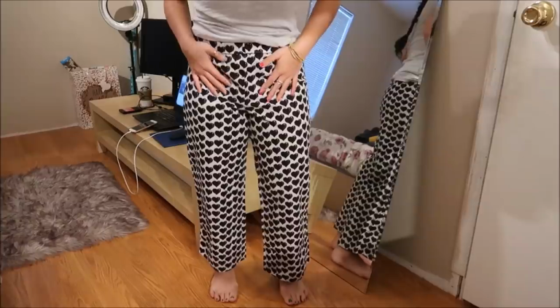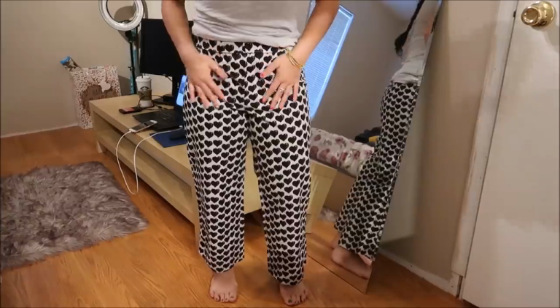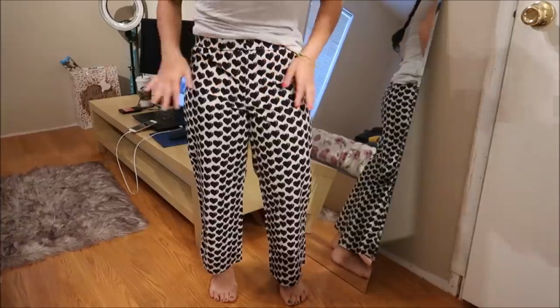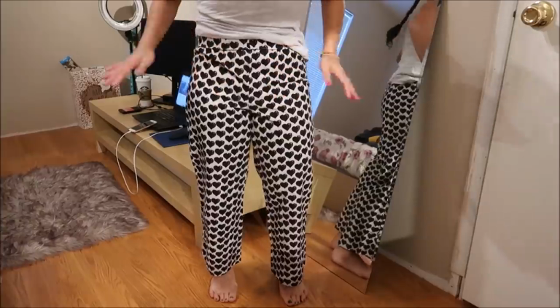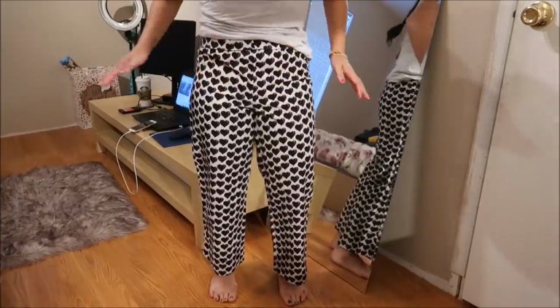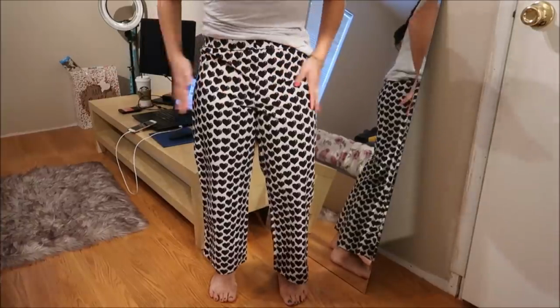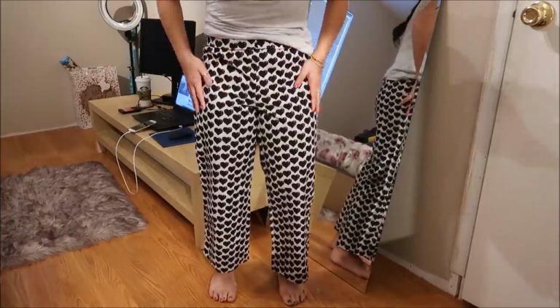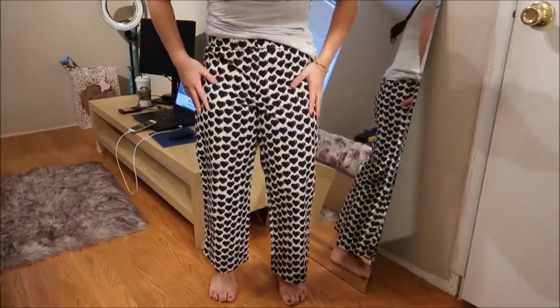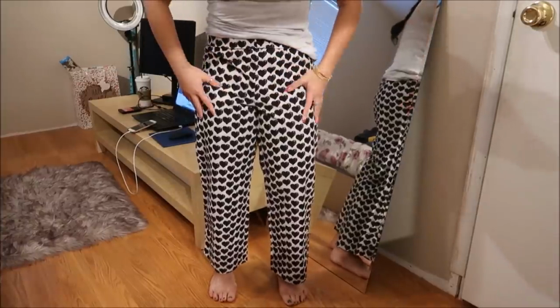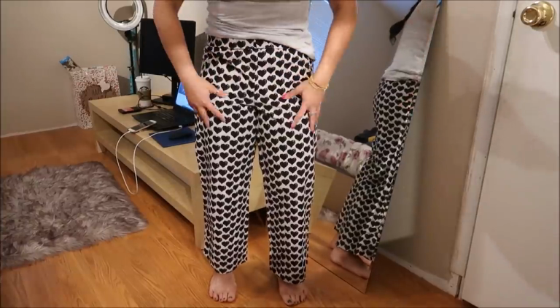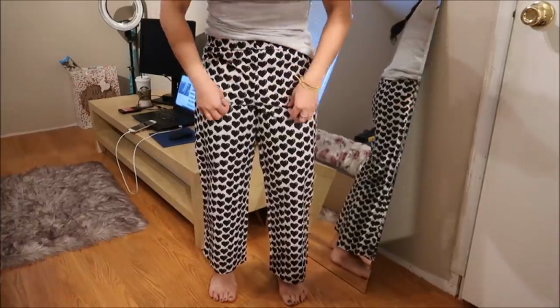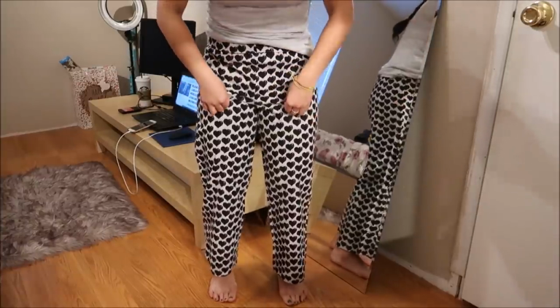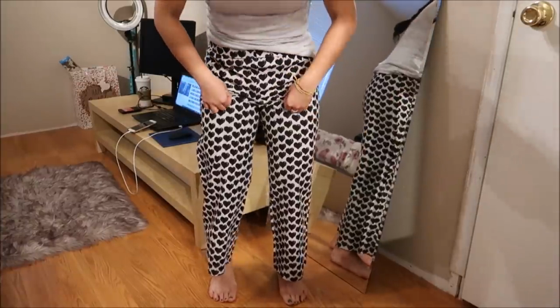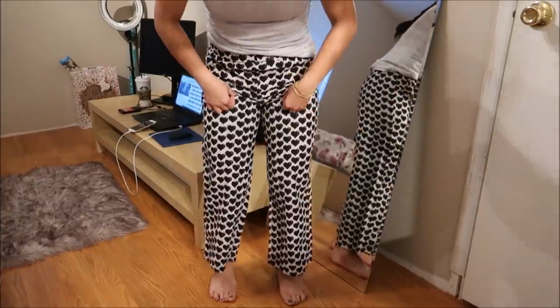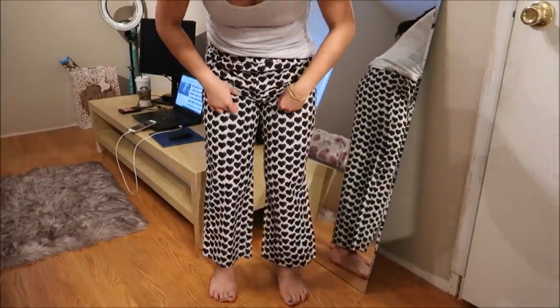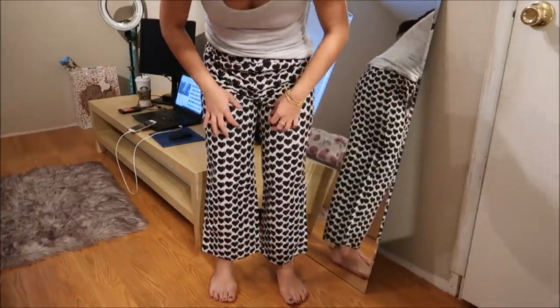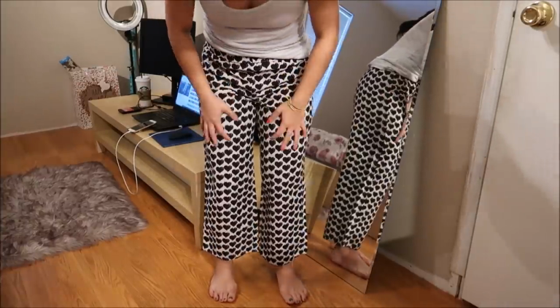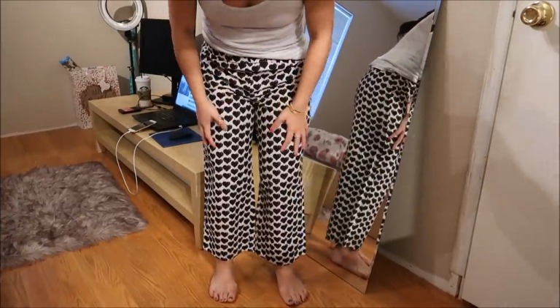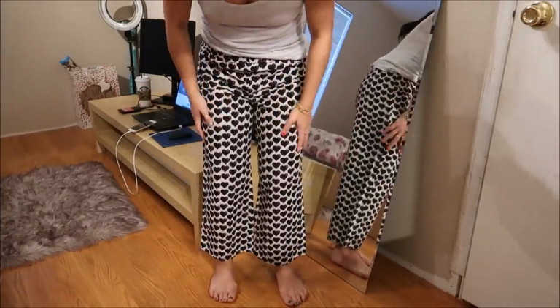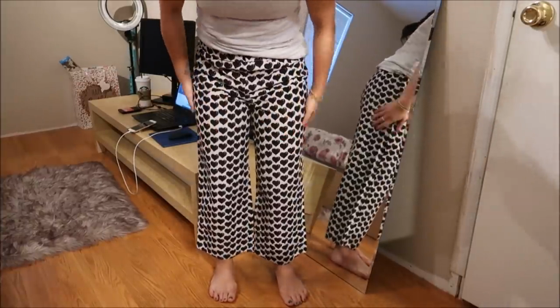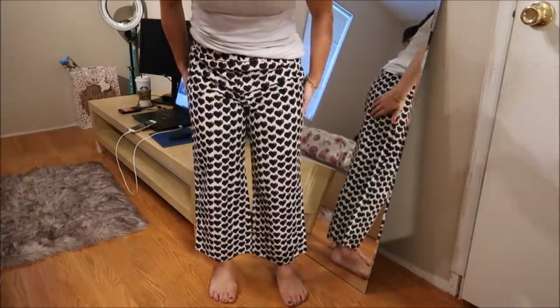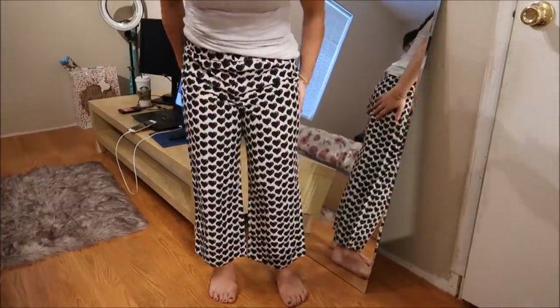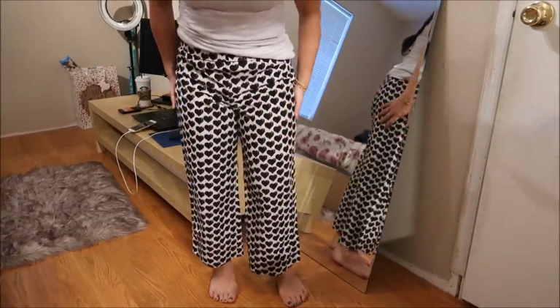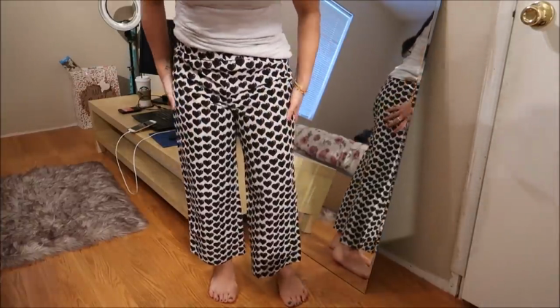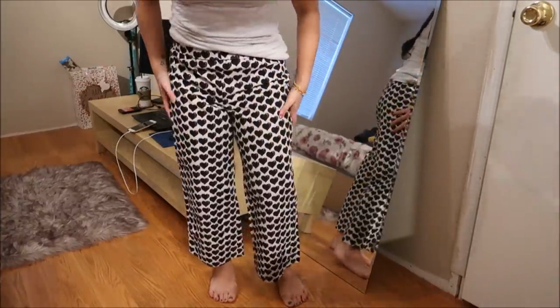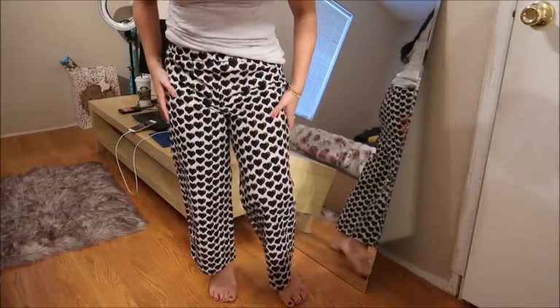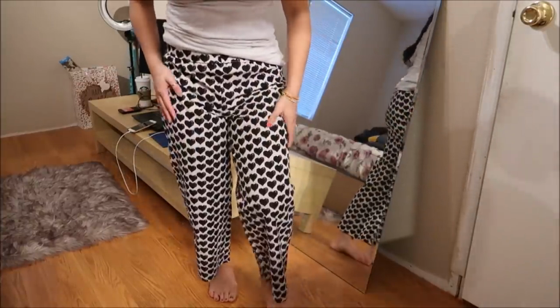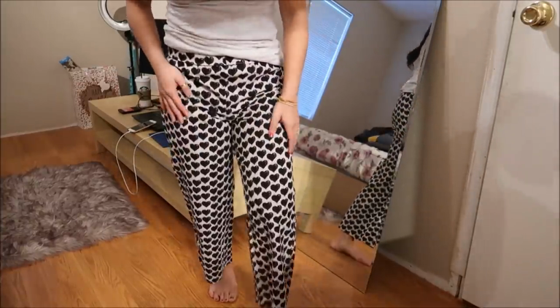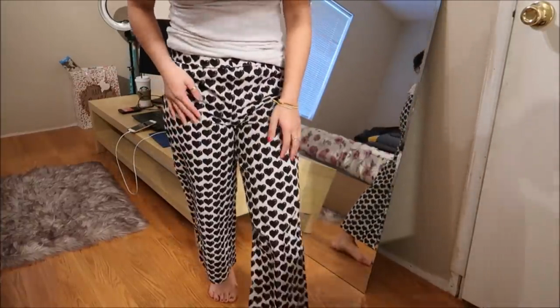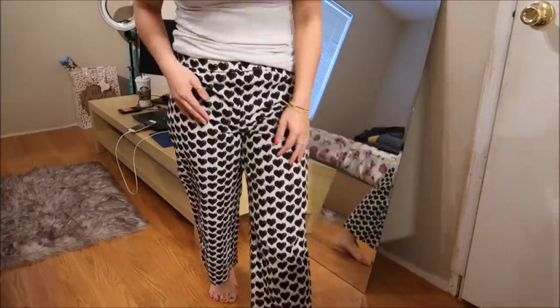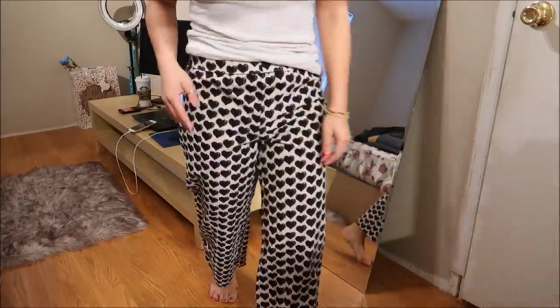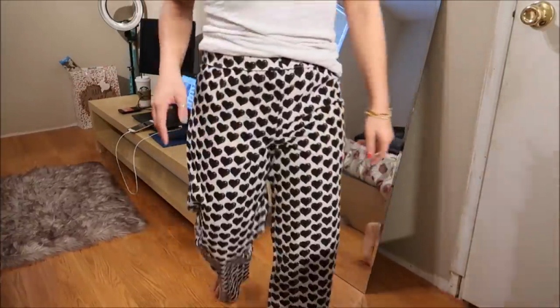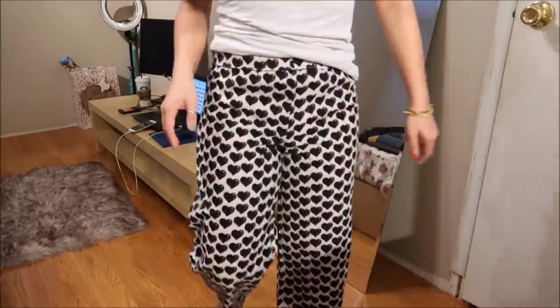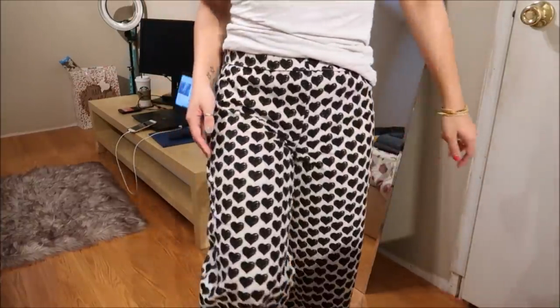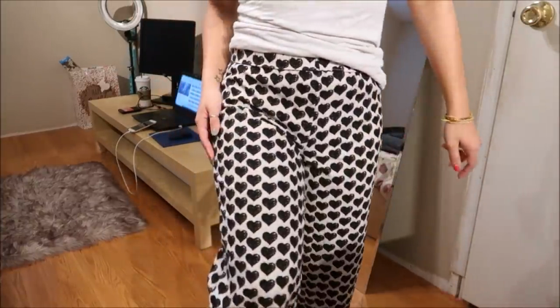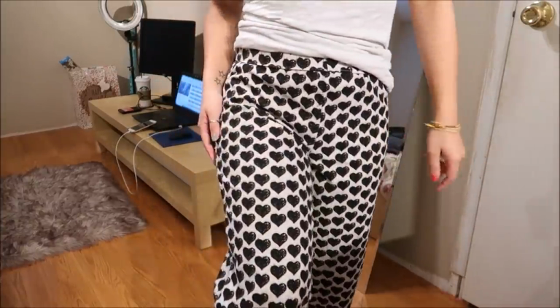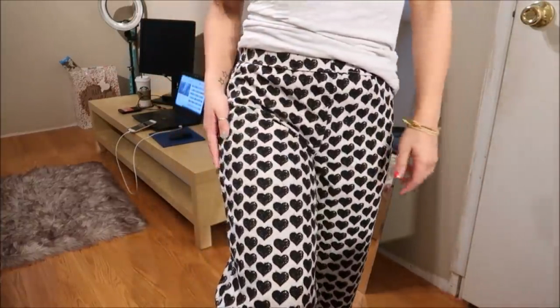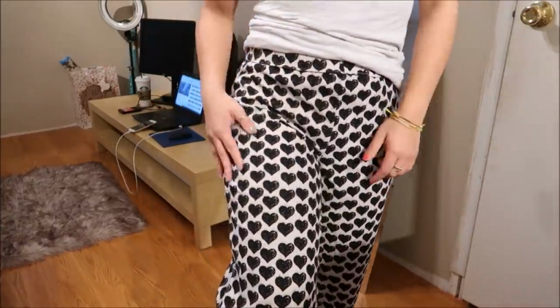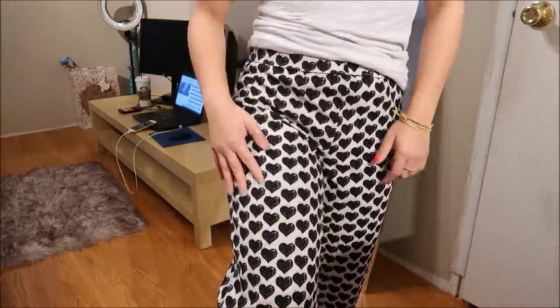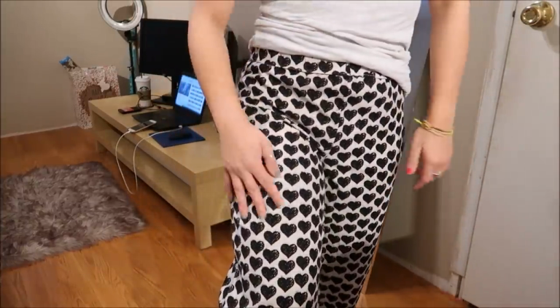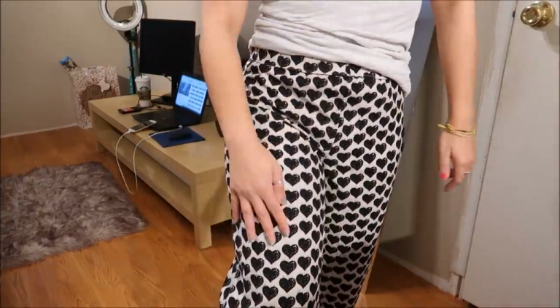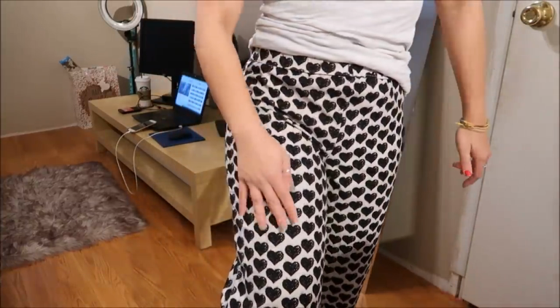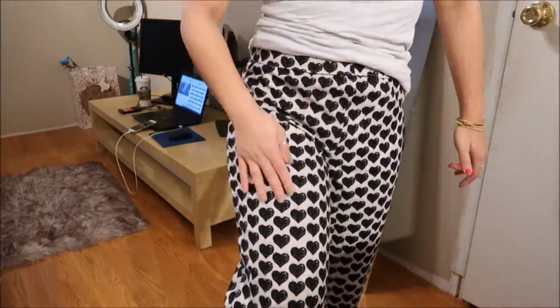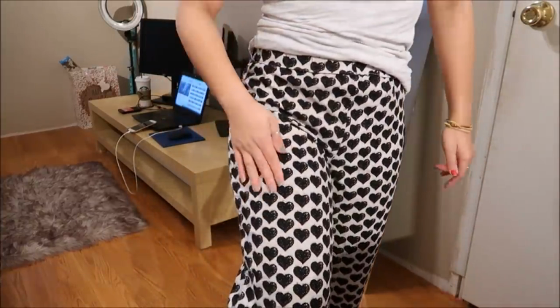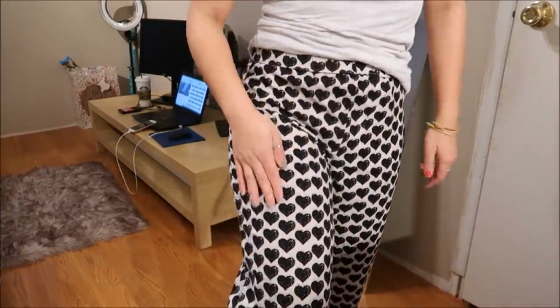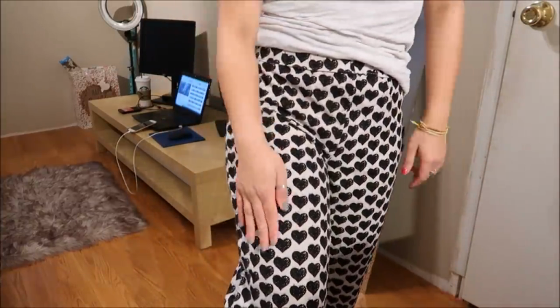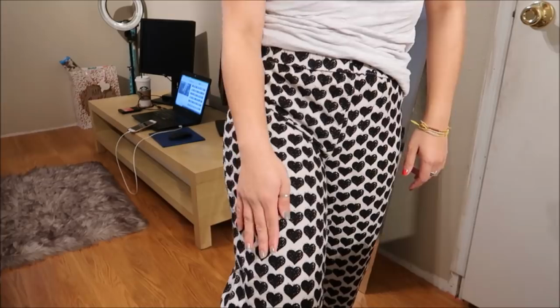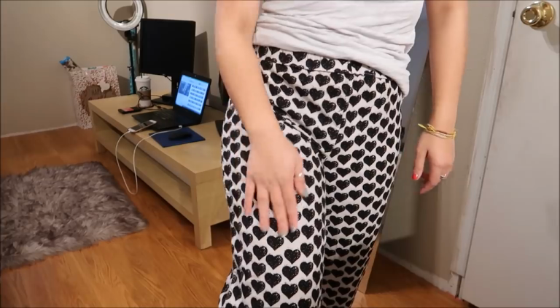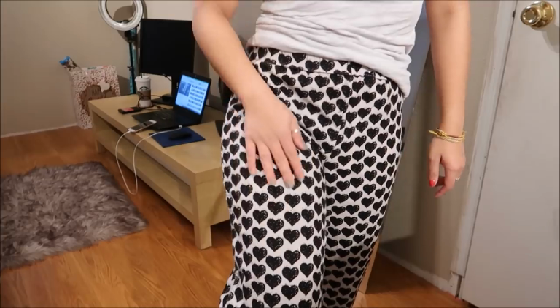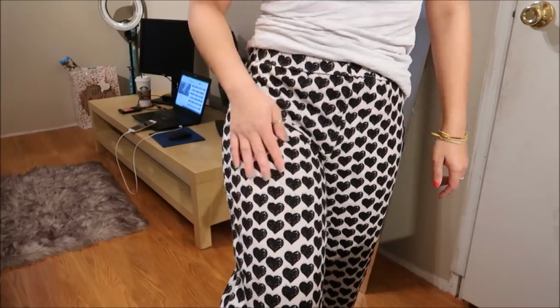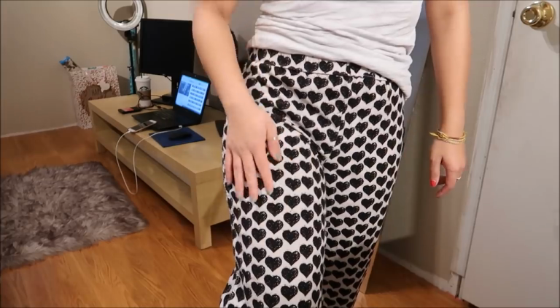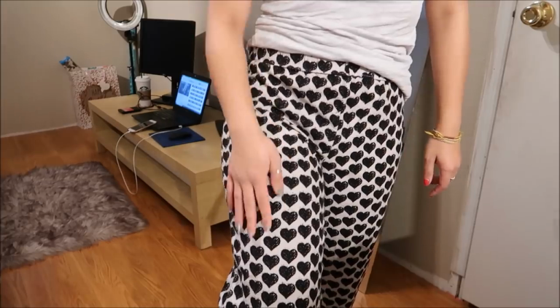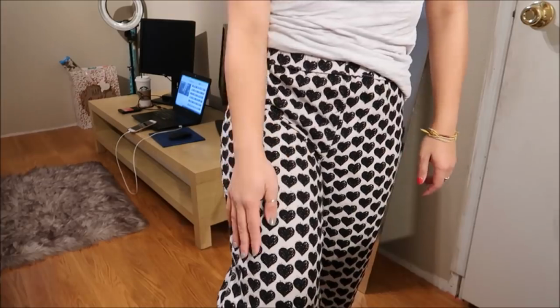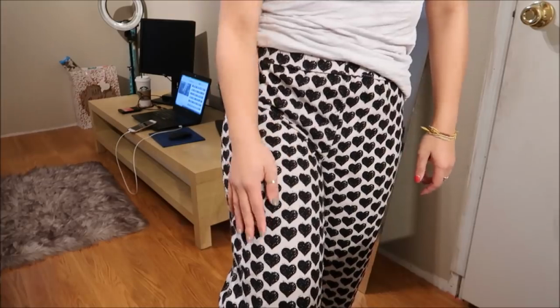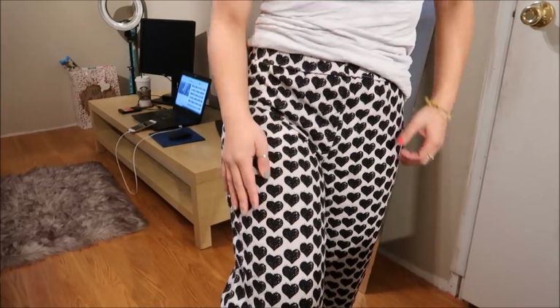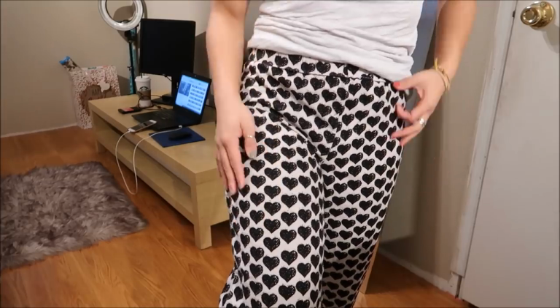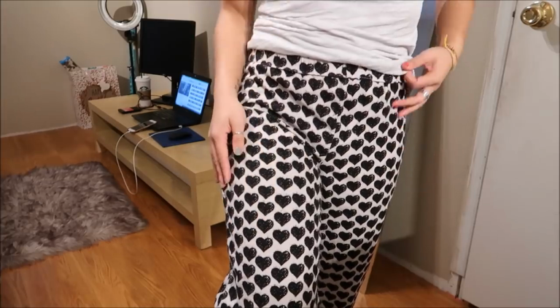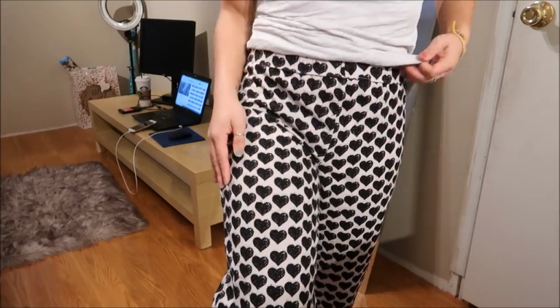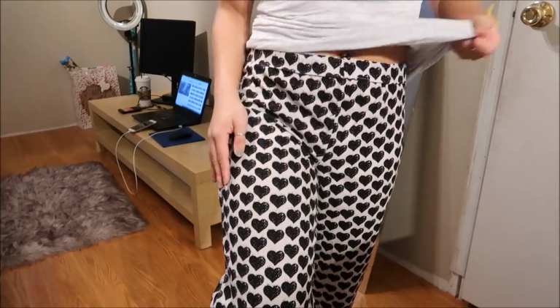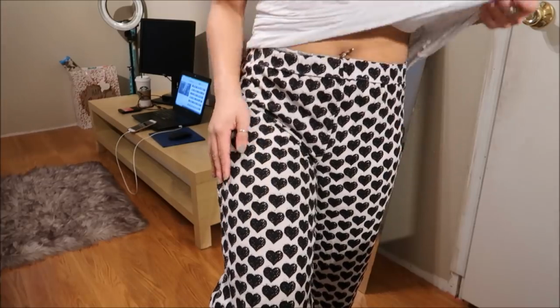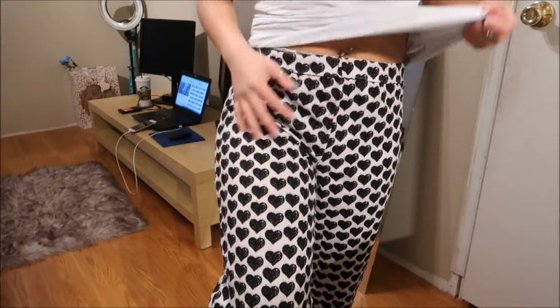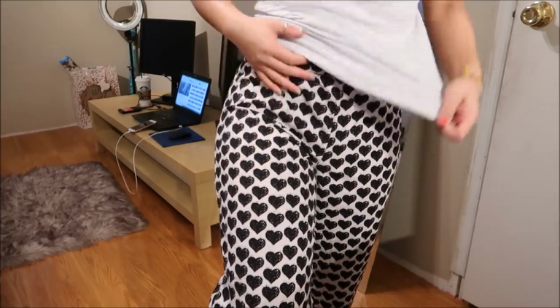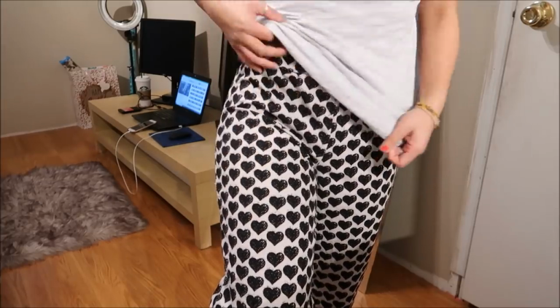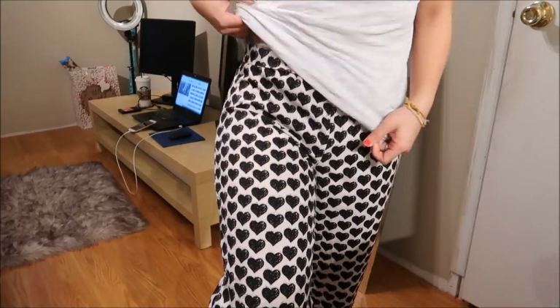This time it's a hearts pattern — really cute, with a lightweight fleece type of material. They're a little bit capri-length if you don't fold them.